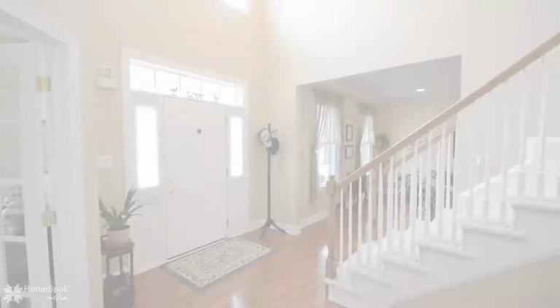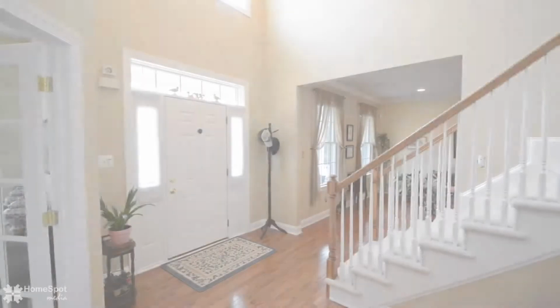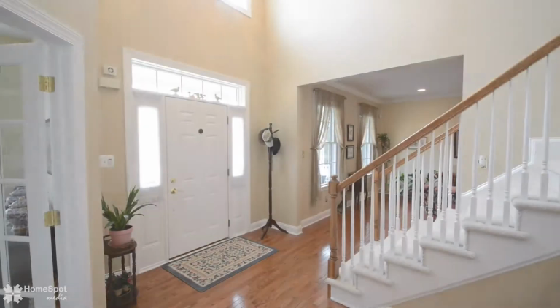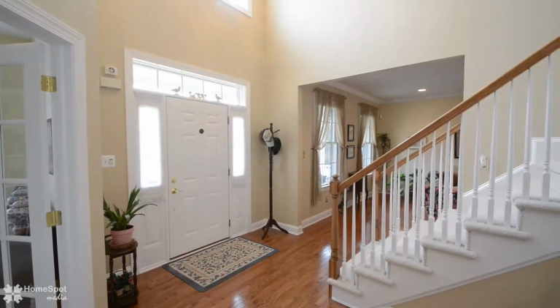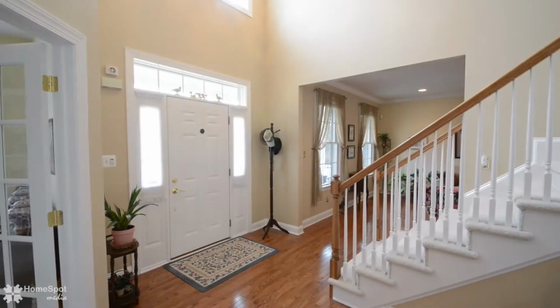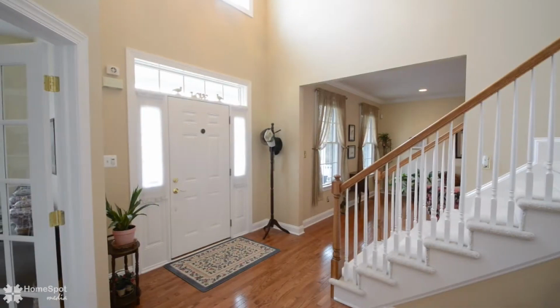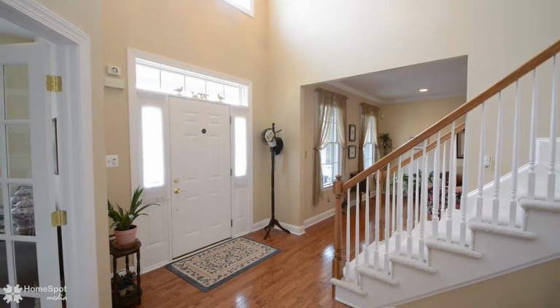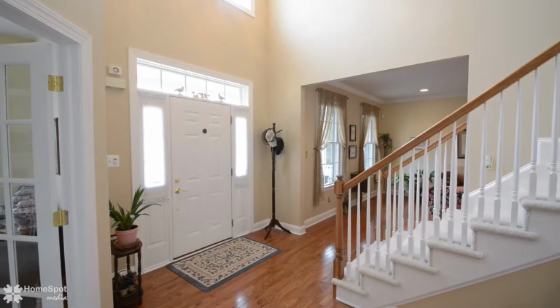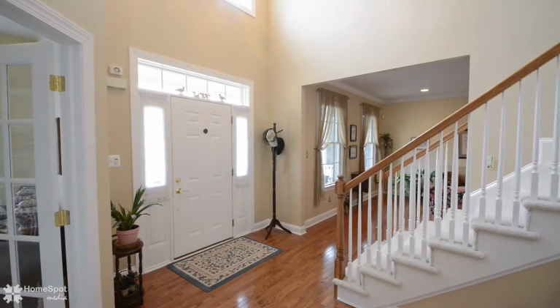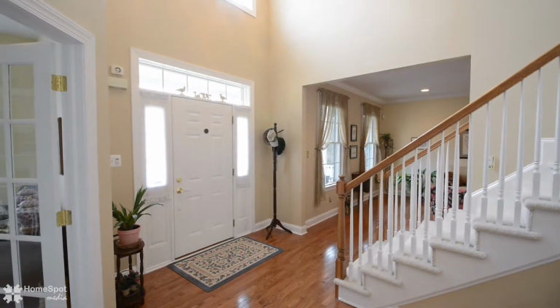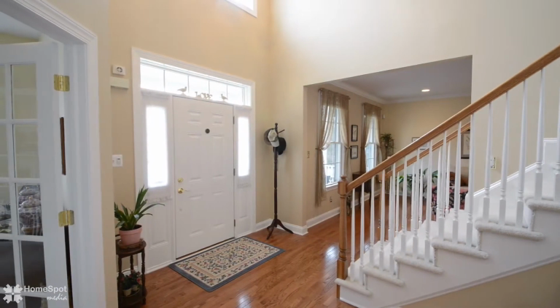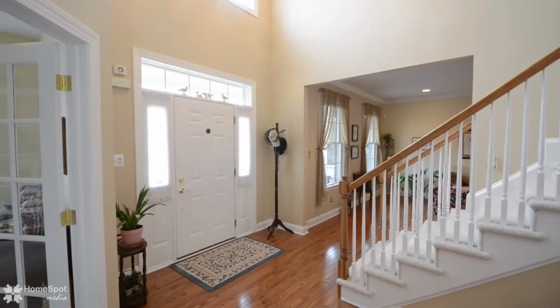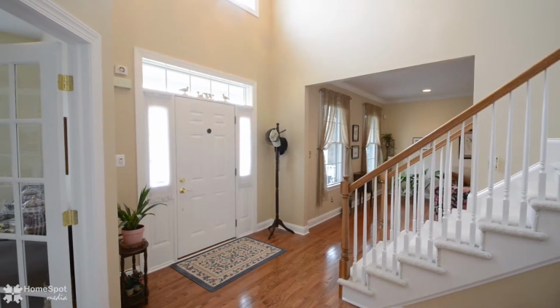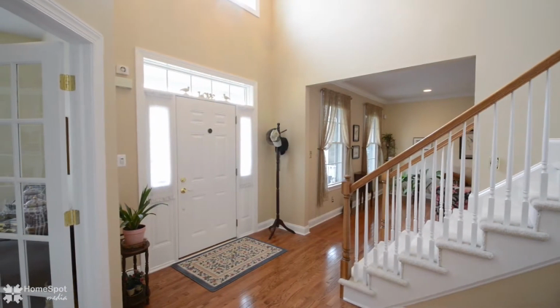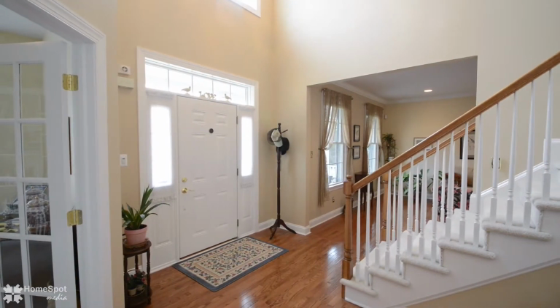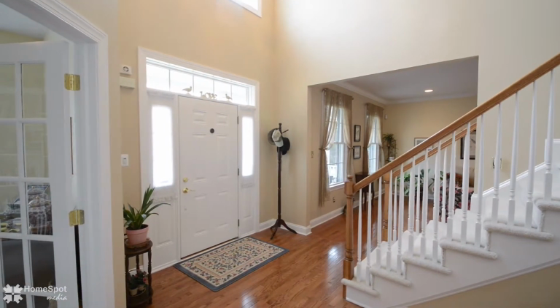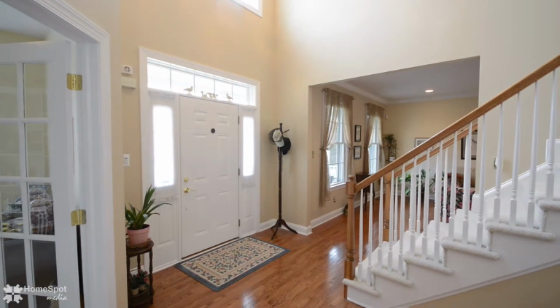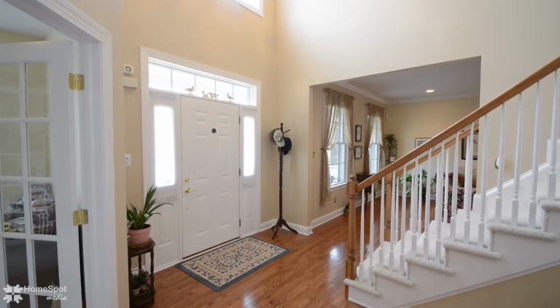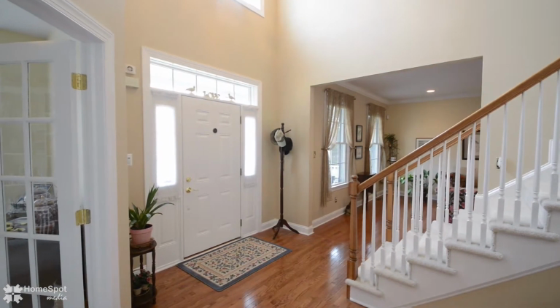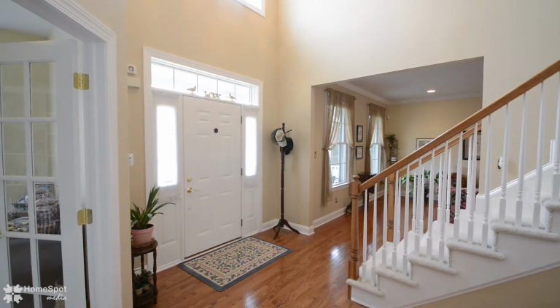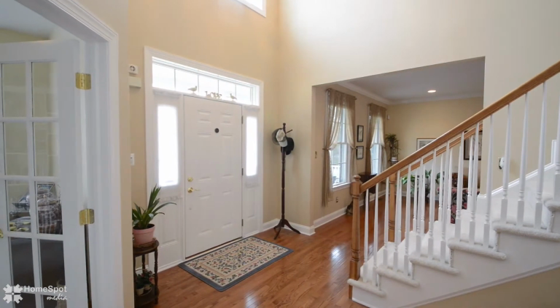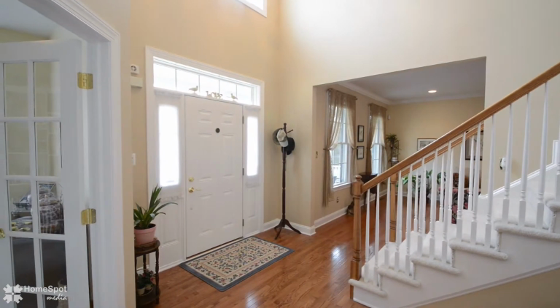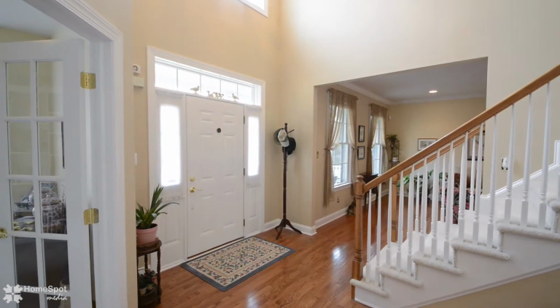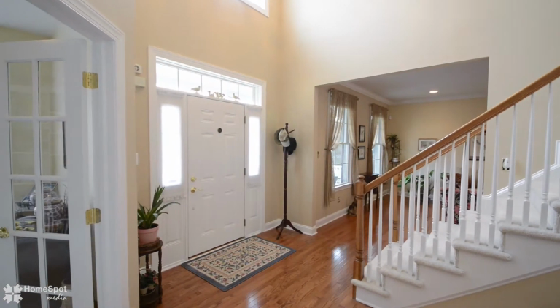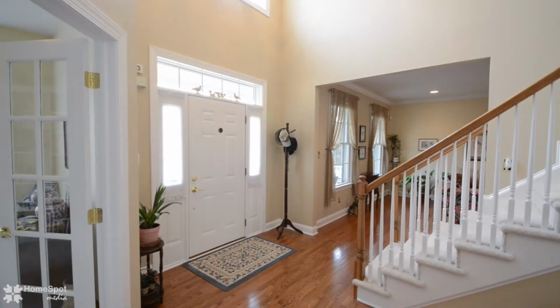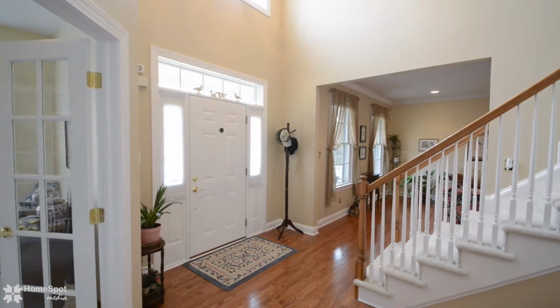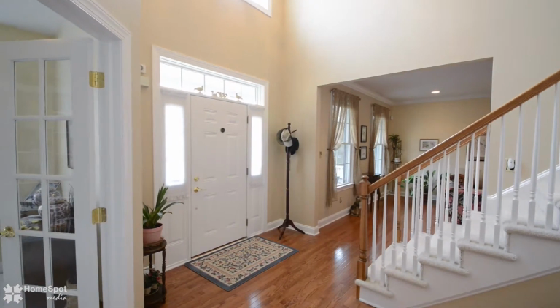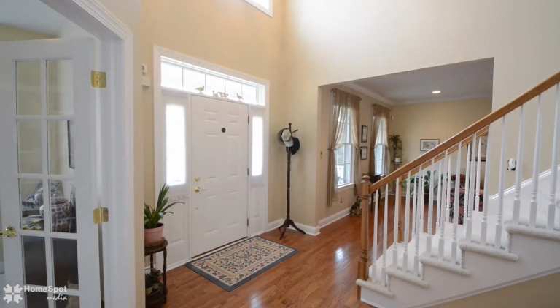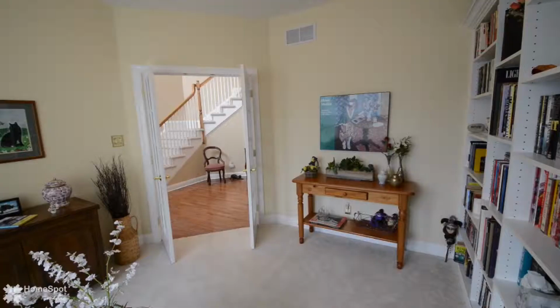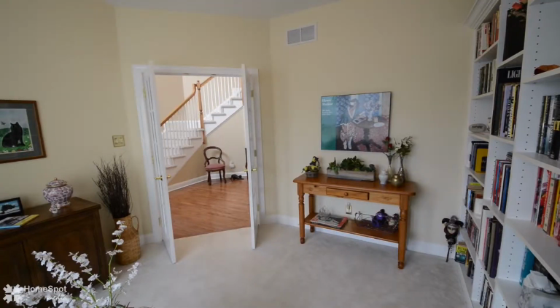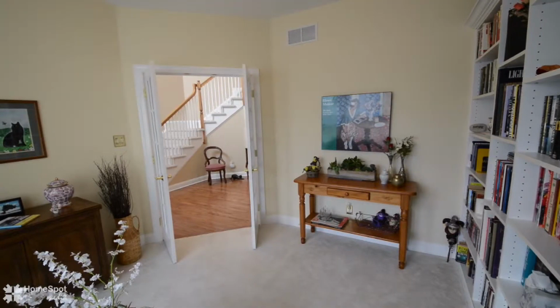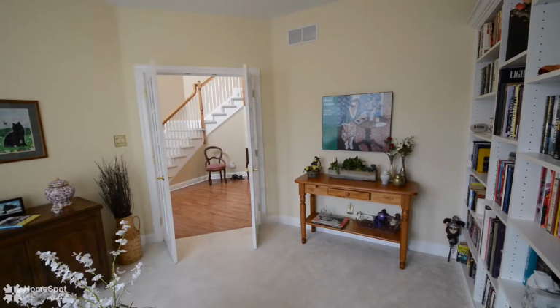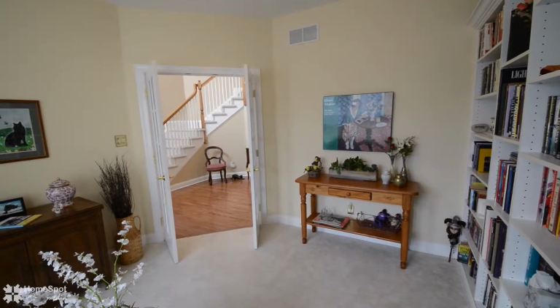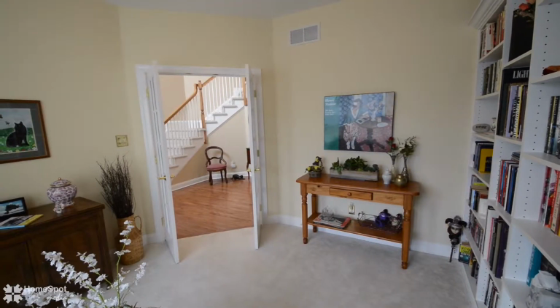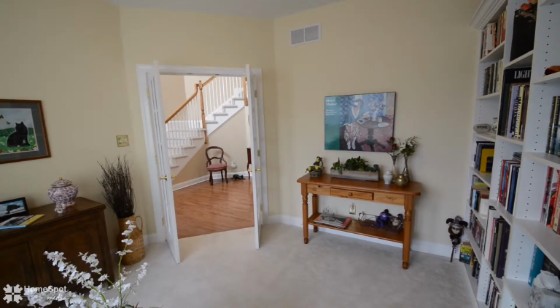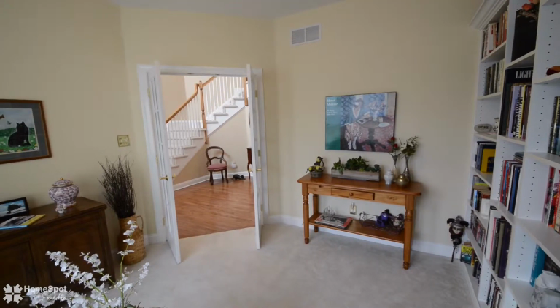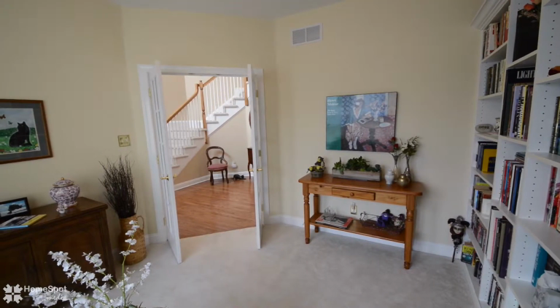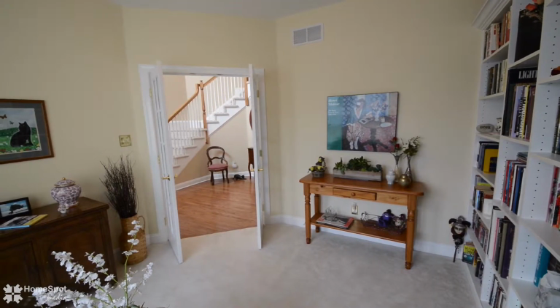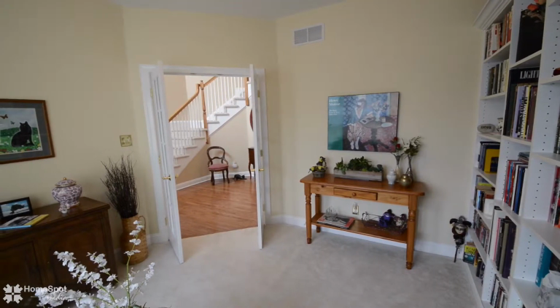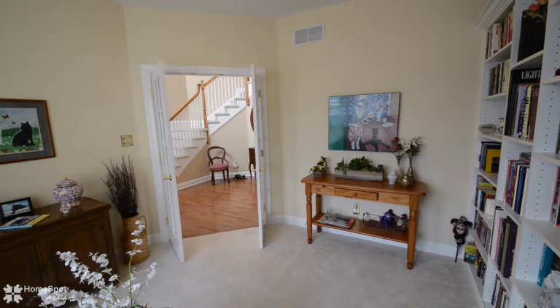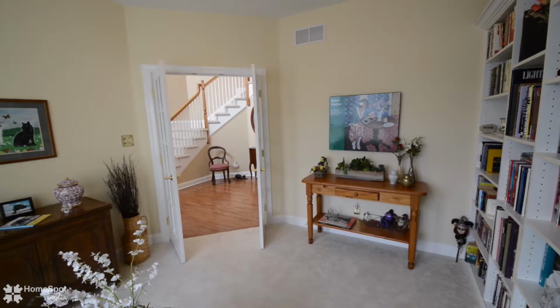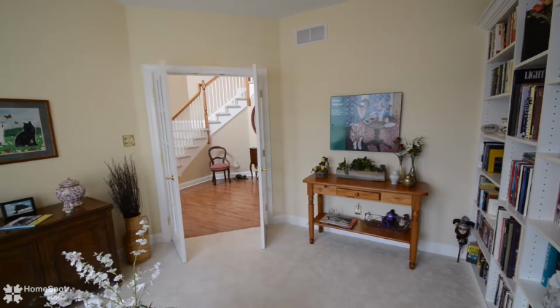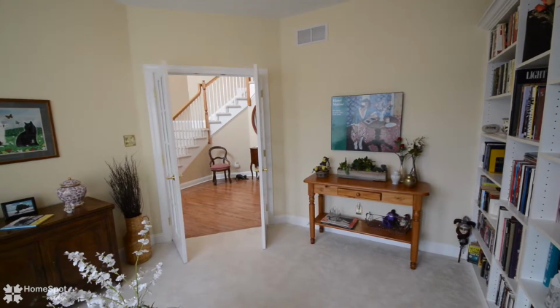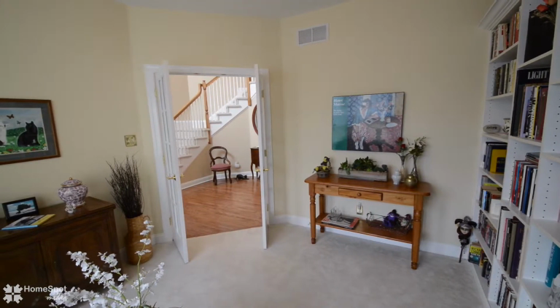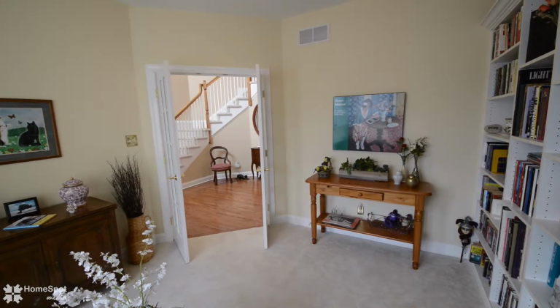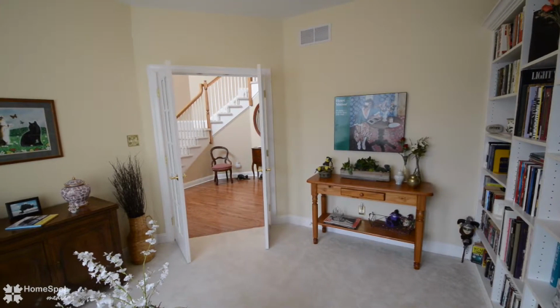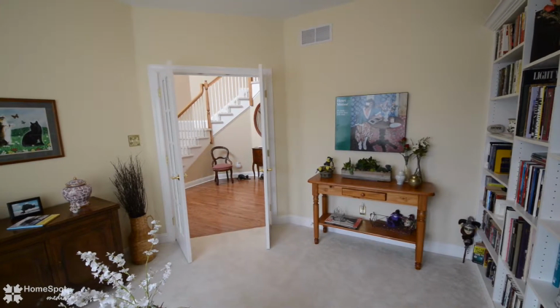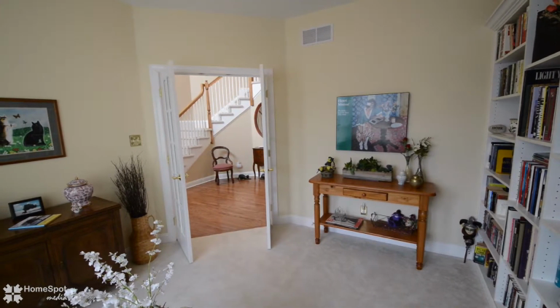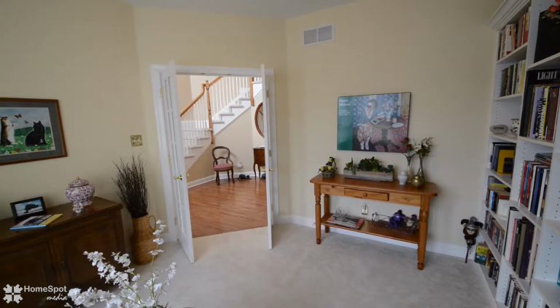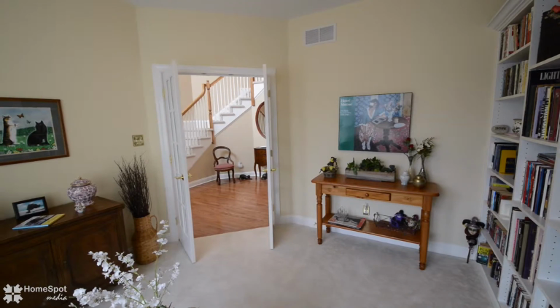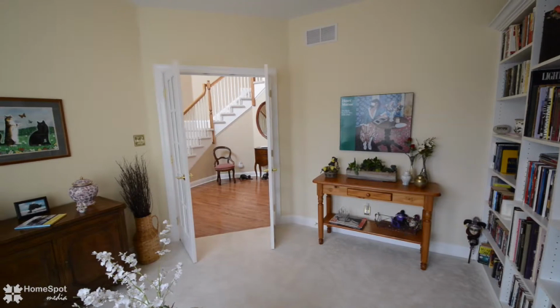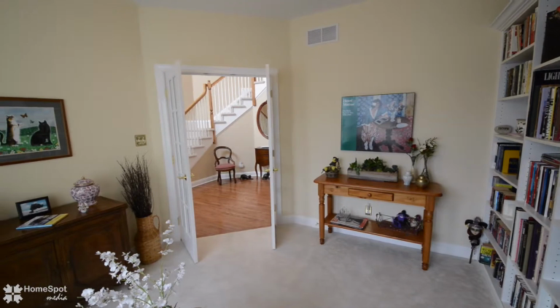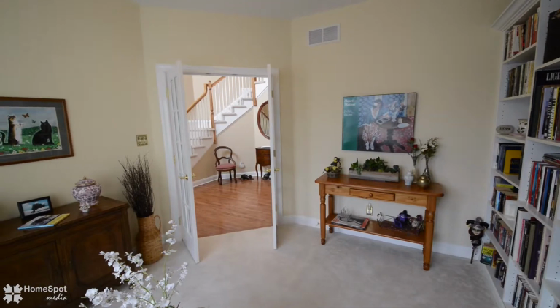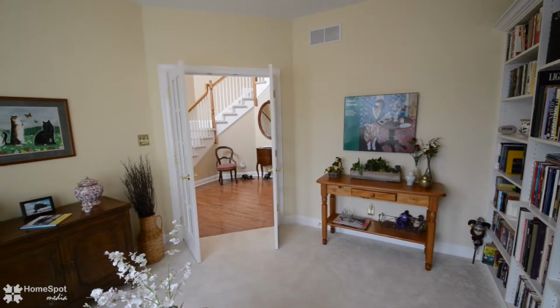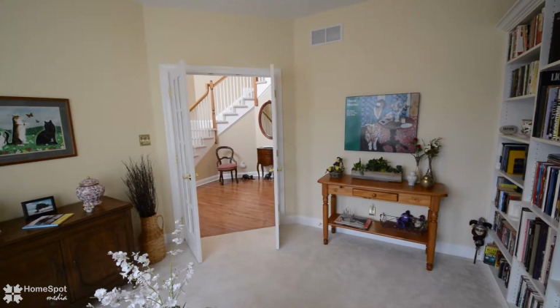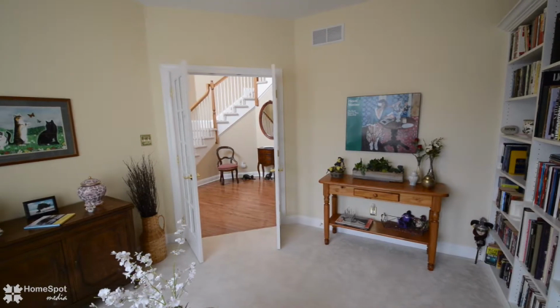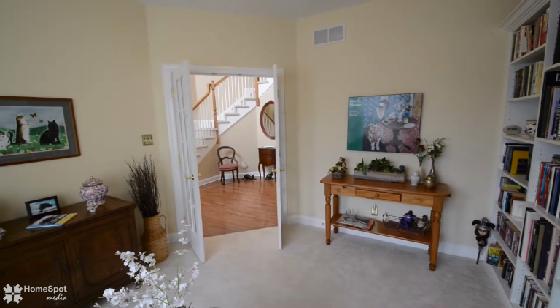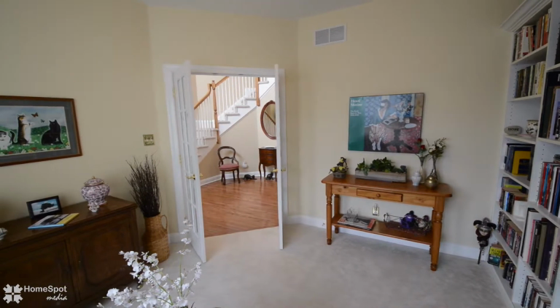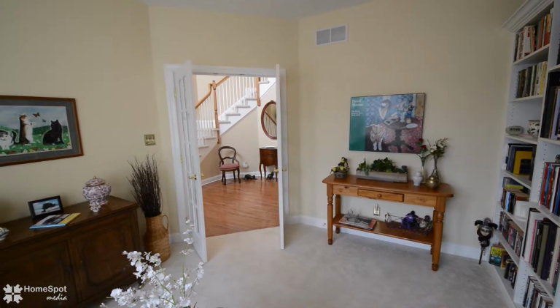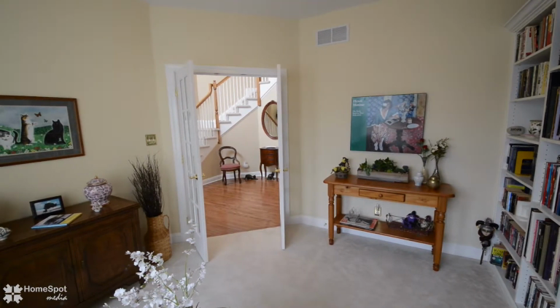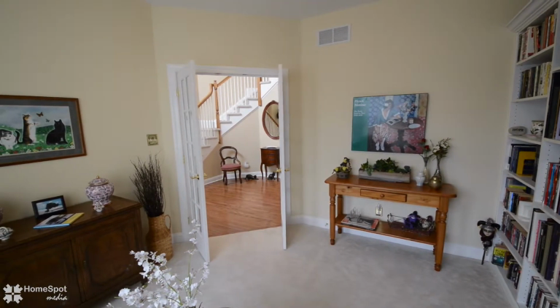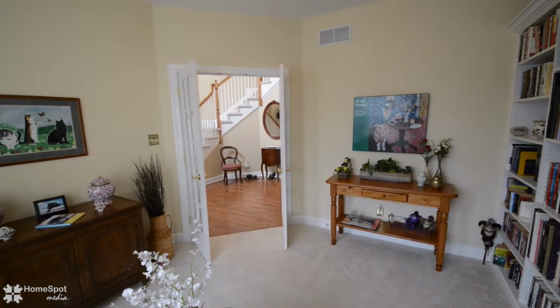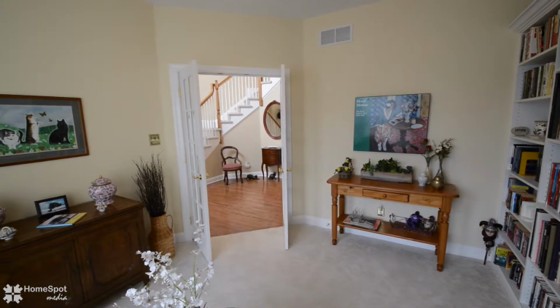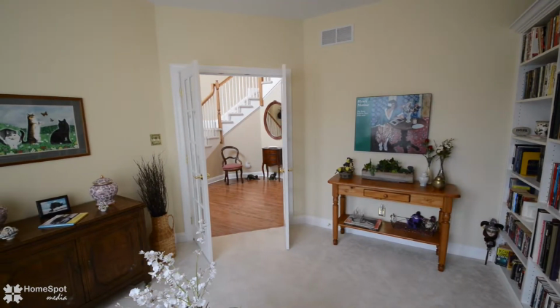Enter this home to a large two-story central foyer with curved staircase and hardwood floors throughout most of the first floor.